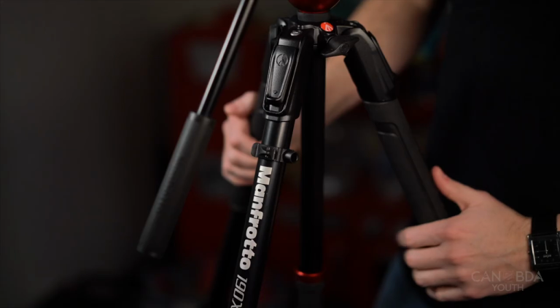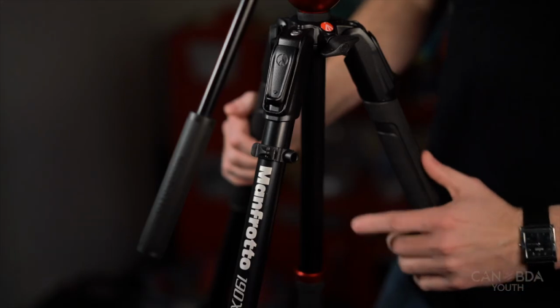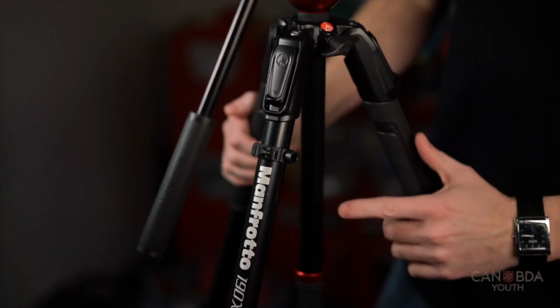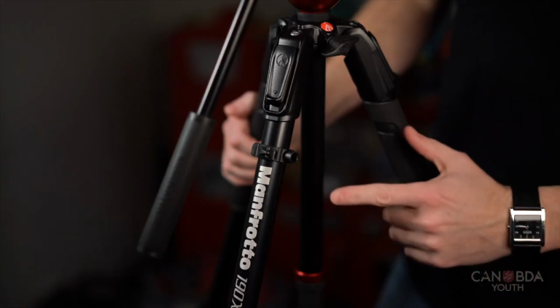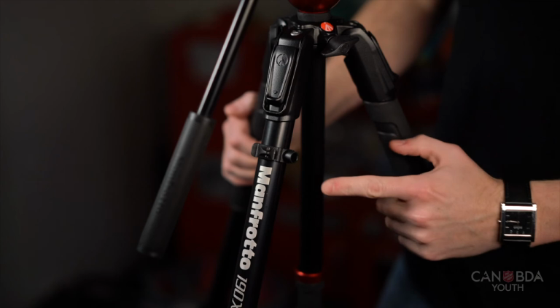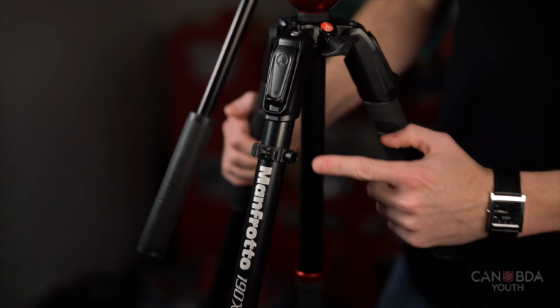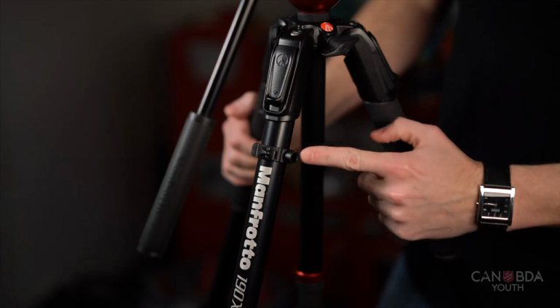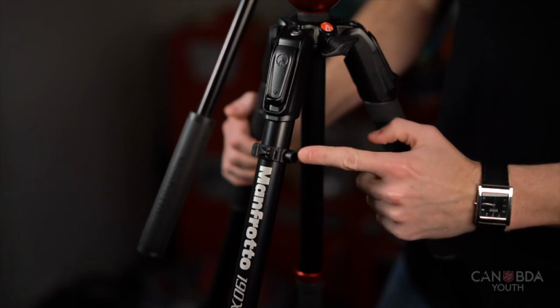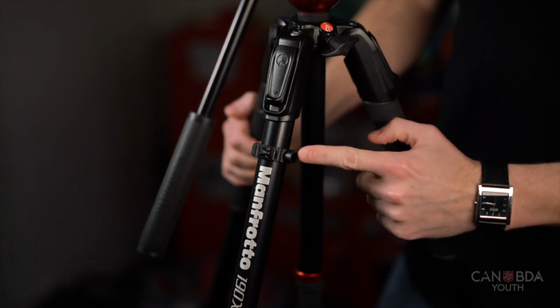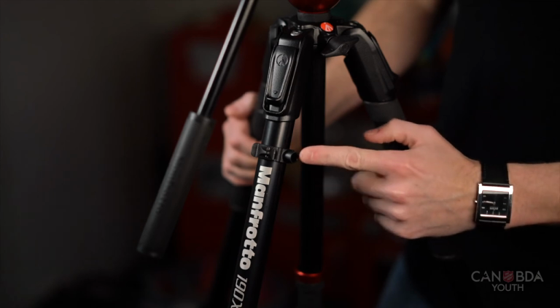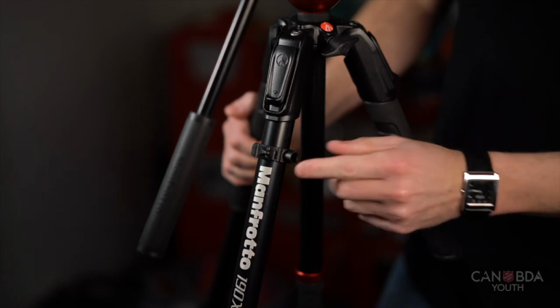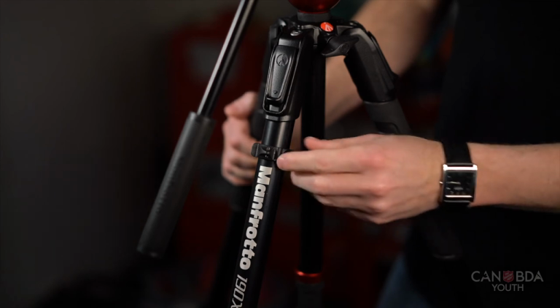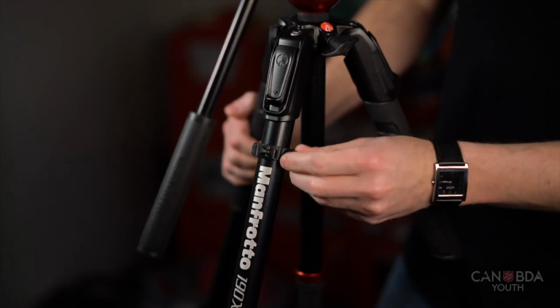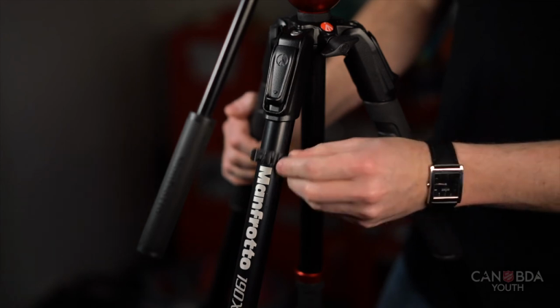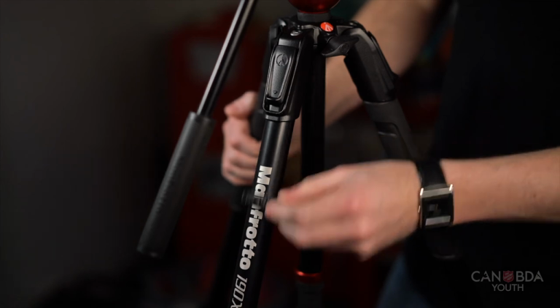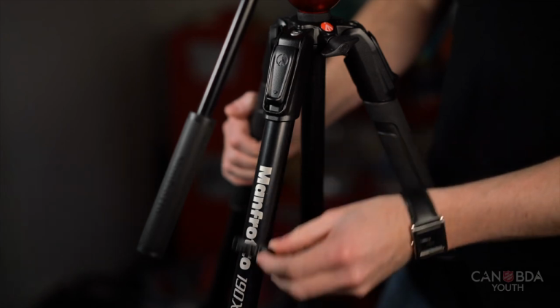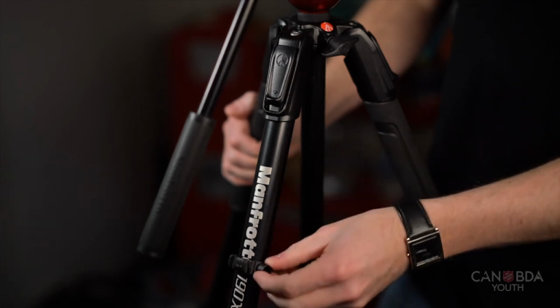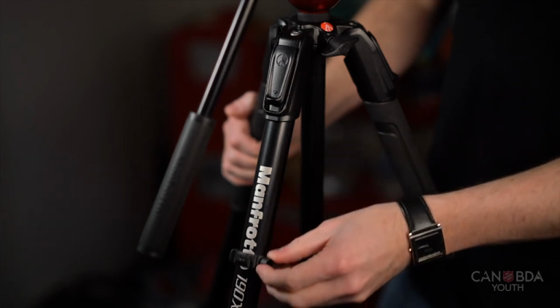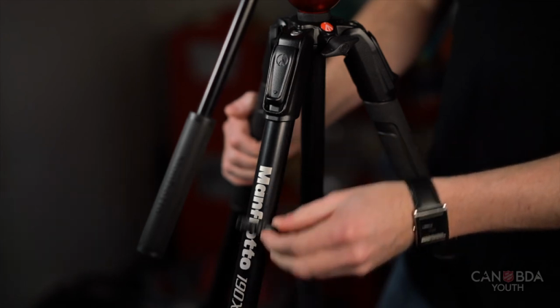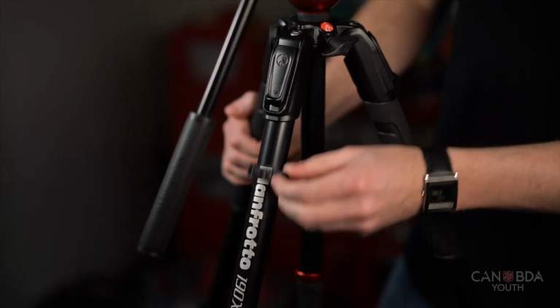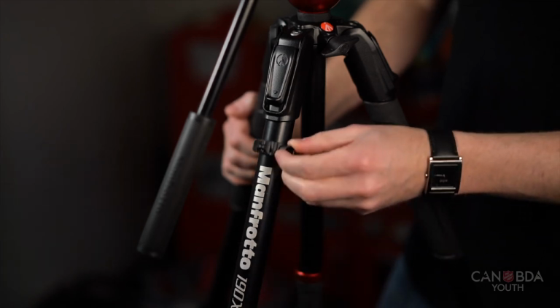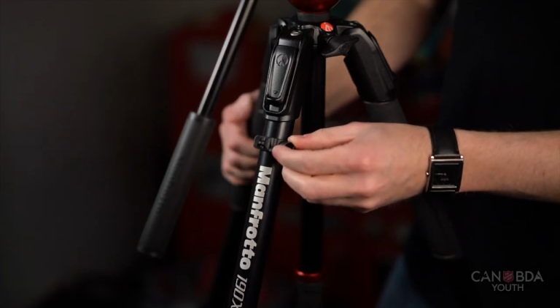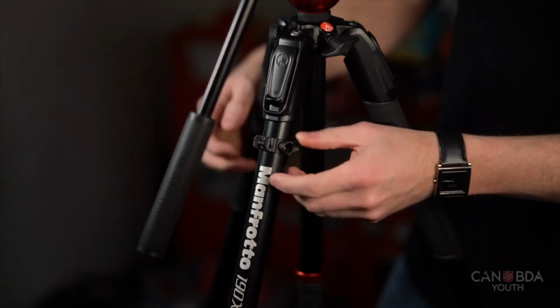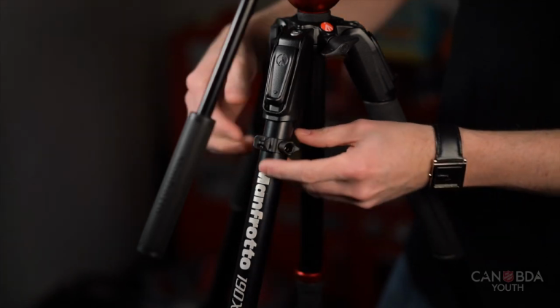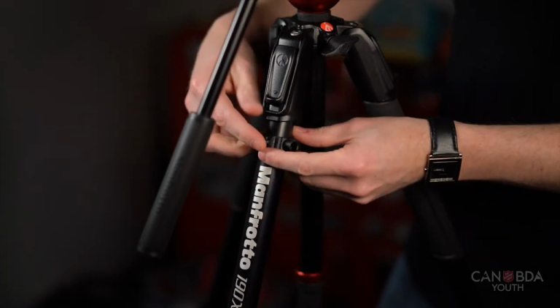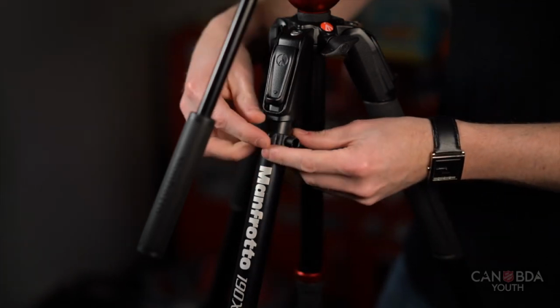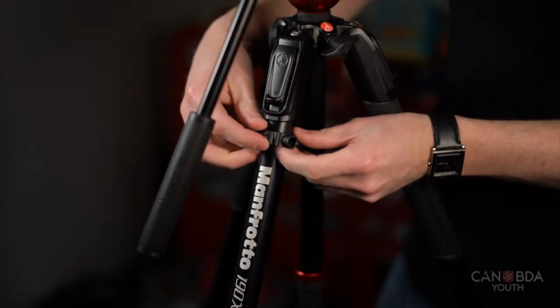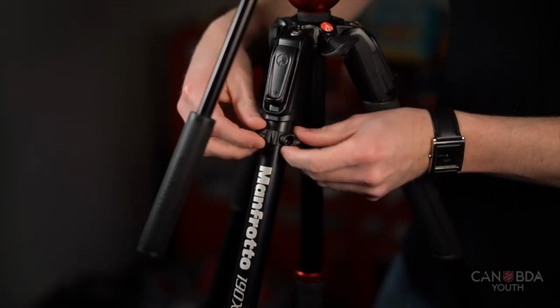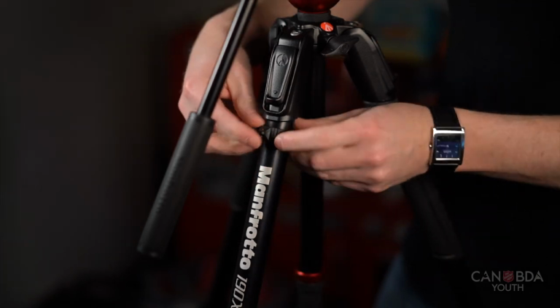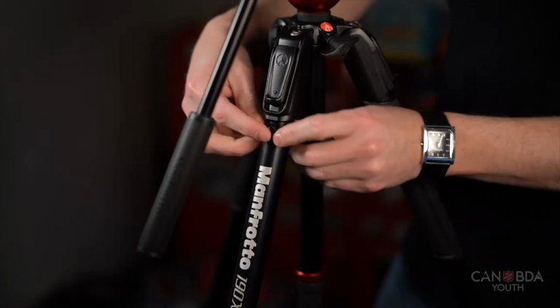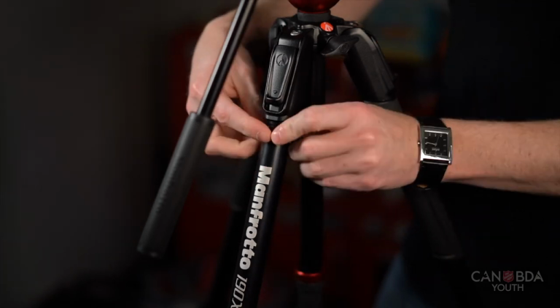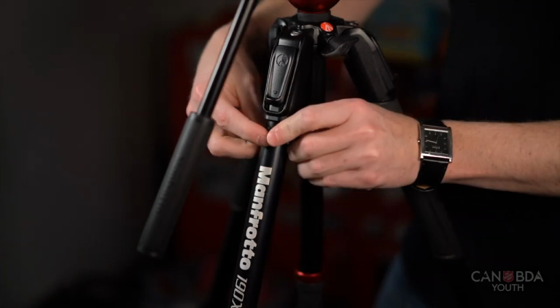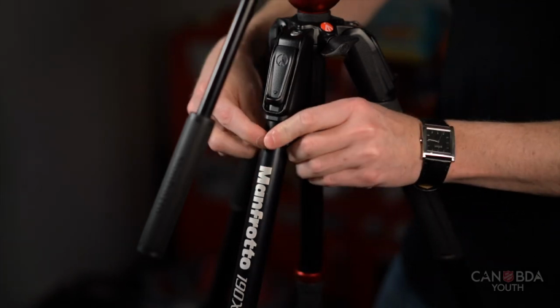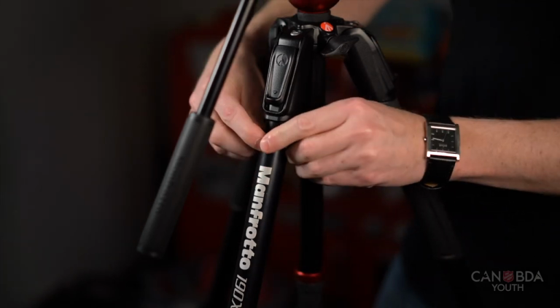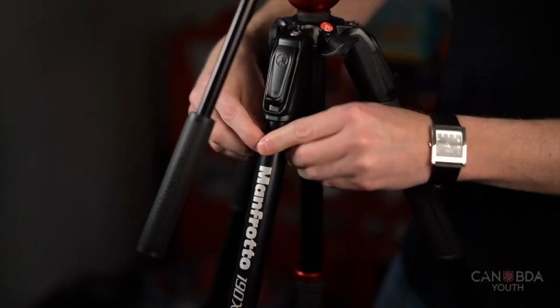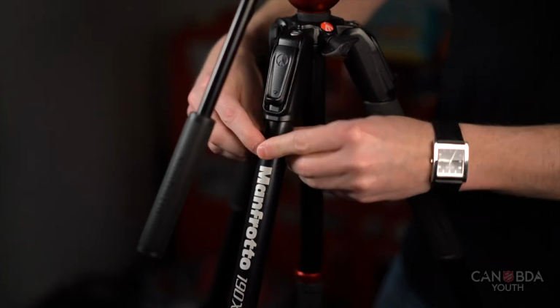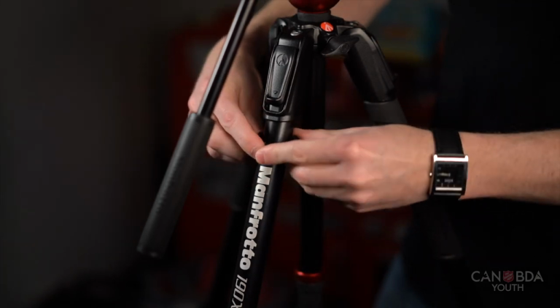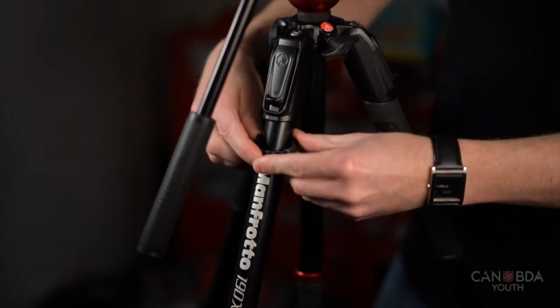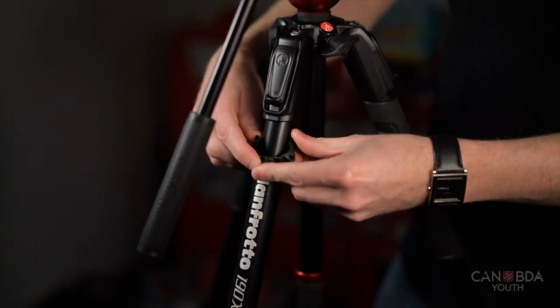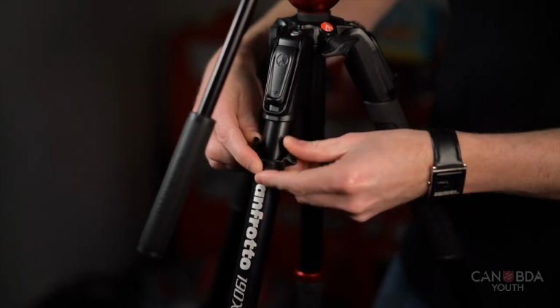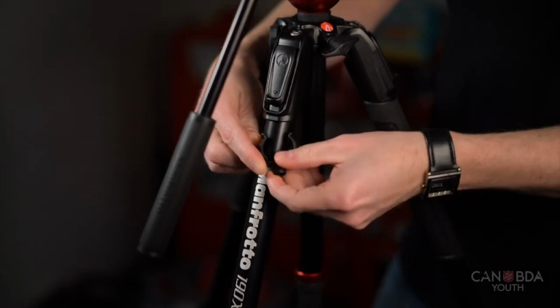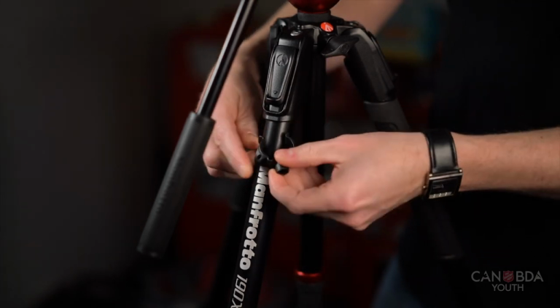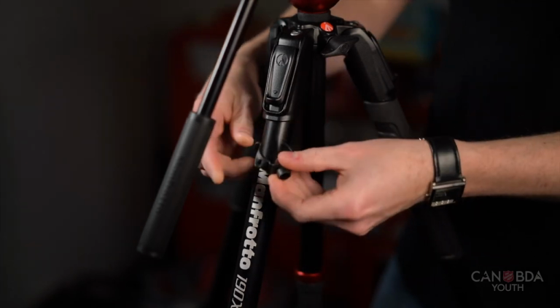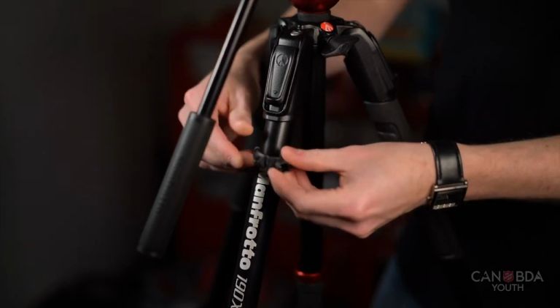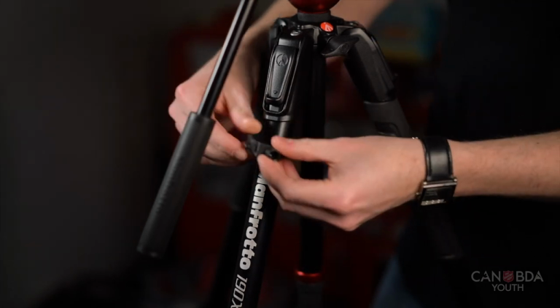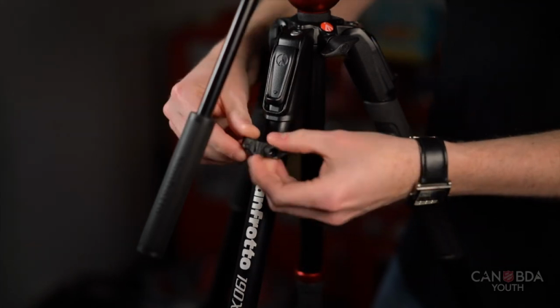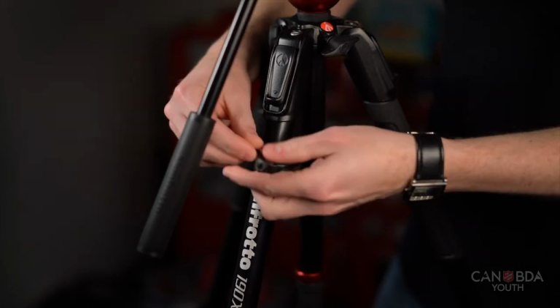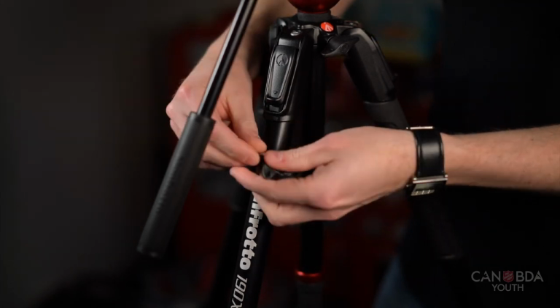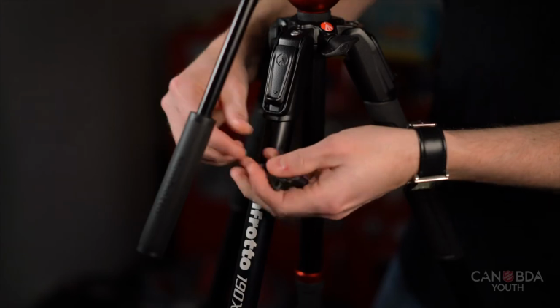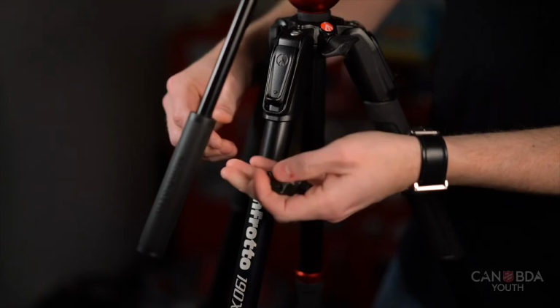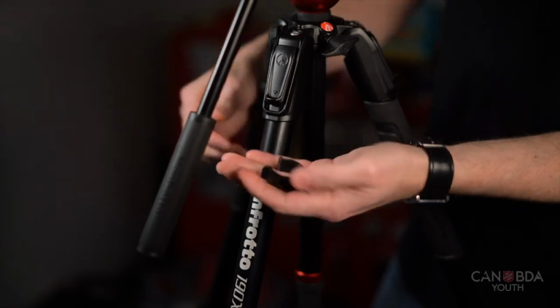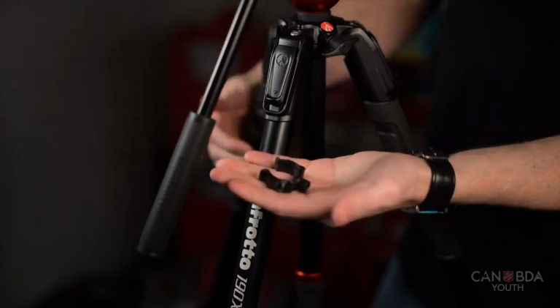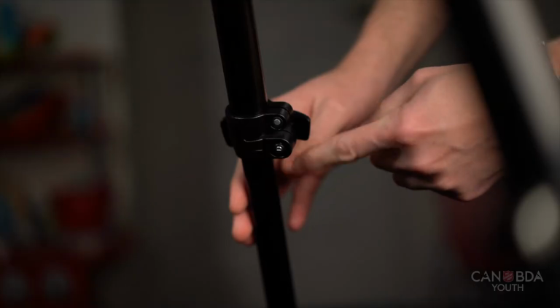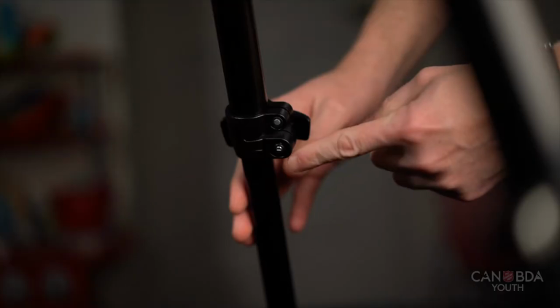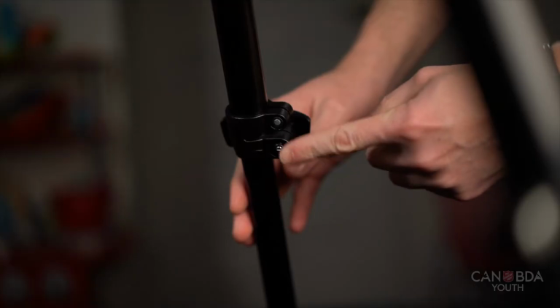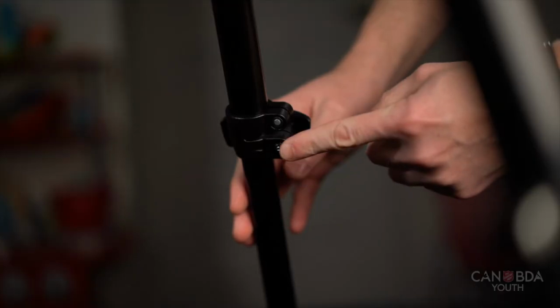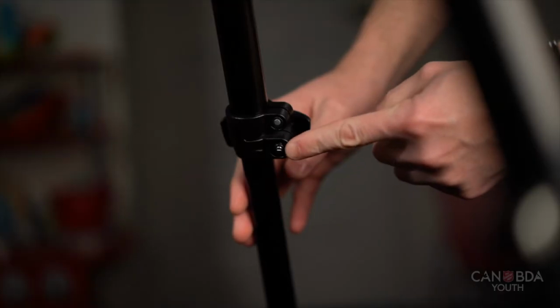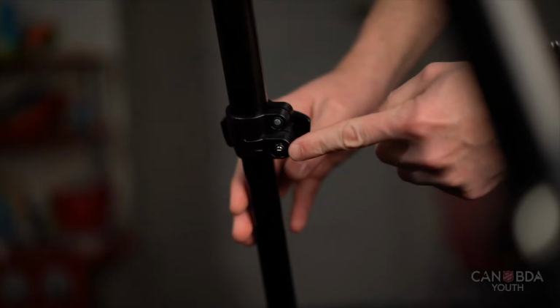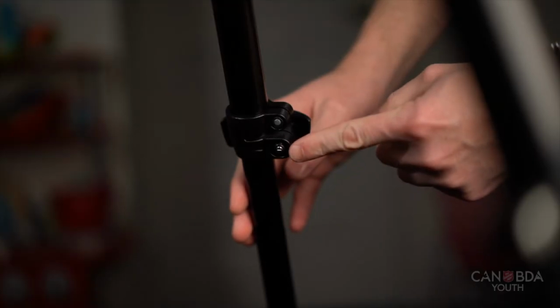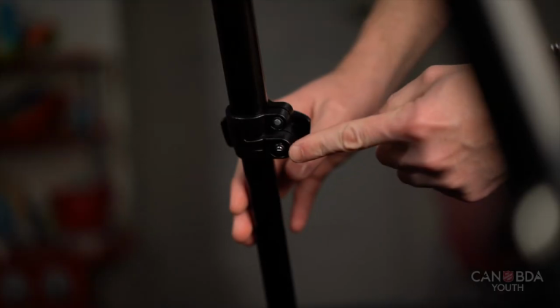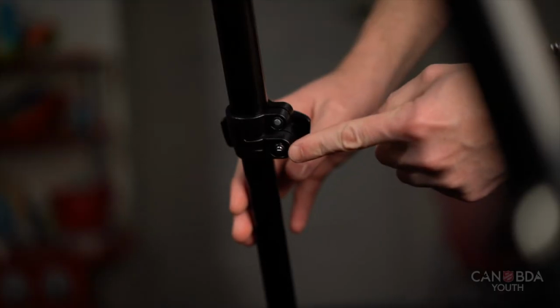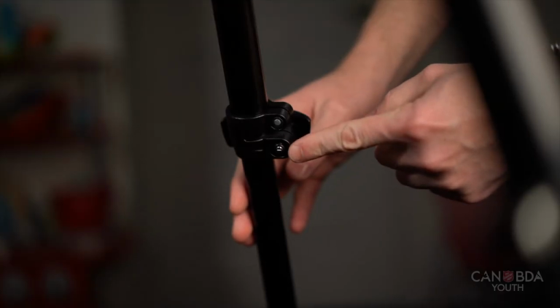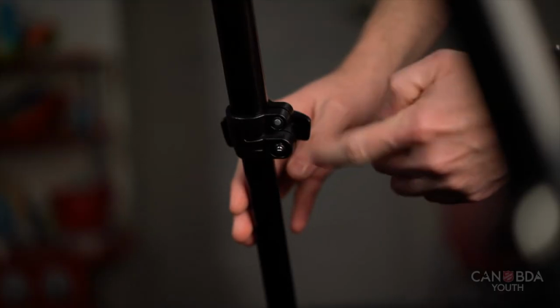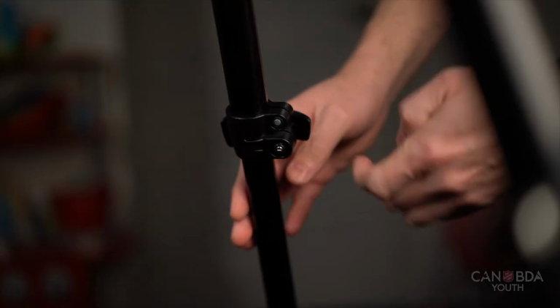There's also a loose piece that is actually a wrench, and that will tighten the joints and clips on your tripod if they become loose over time.